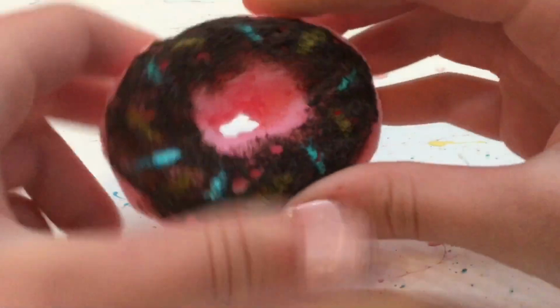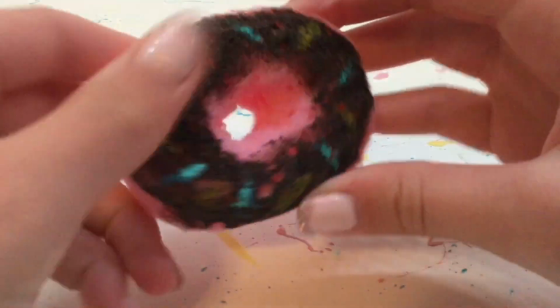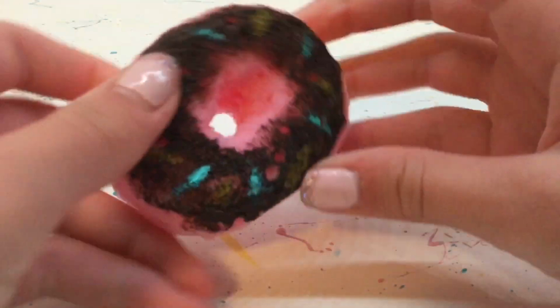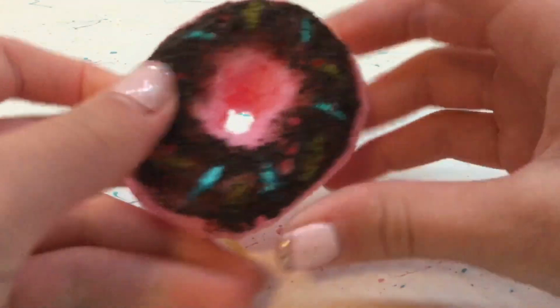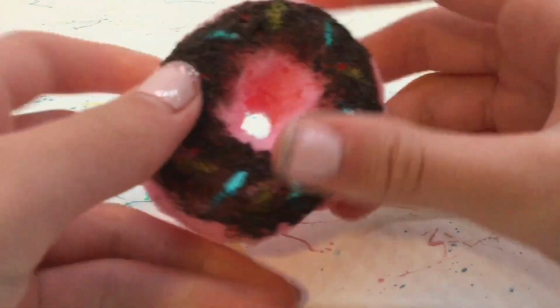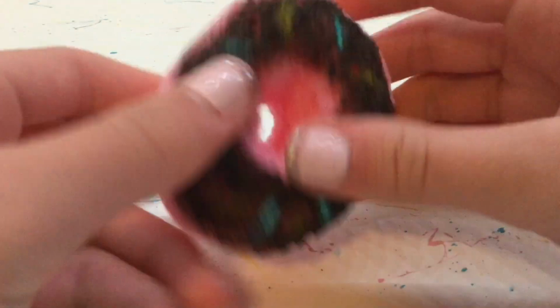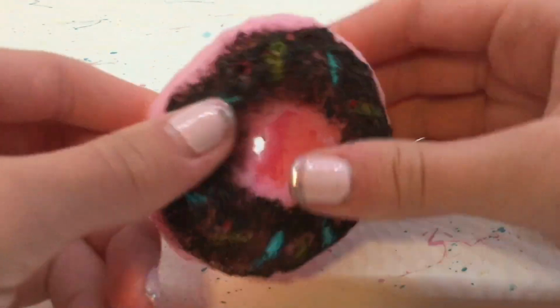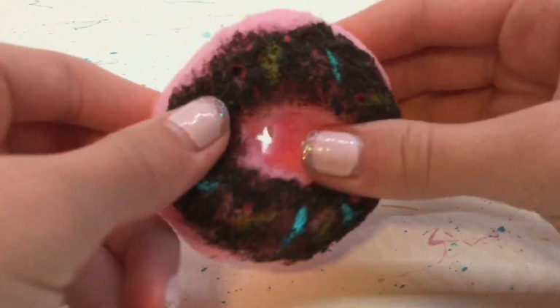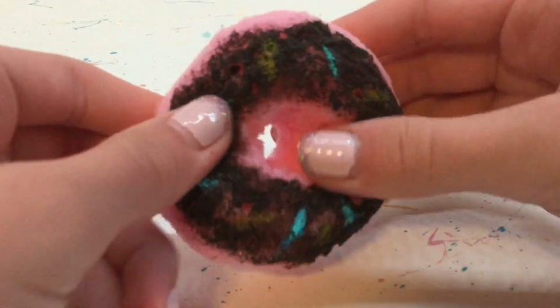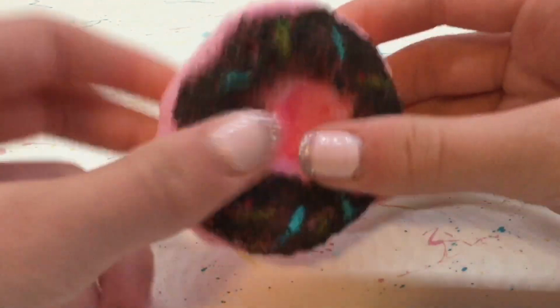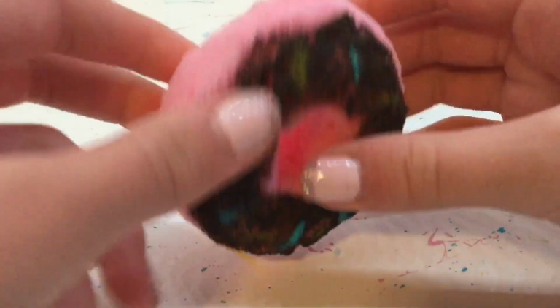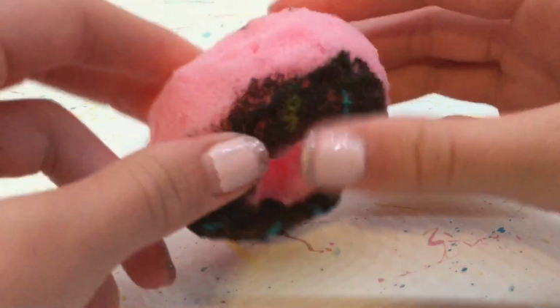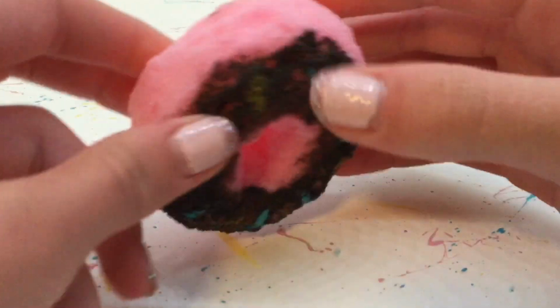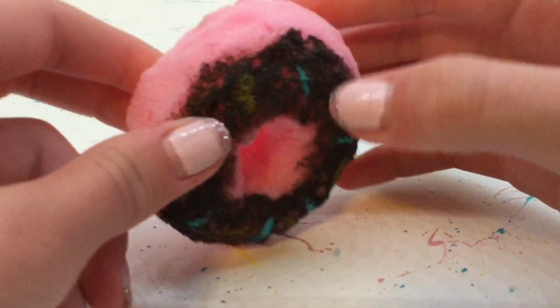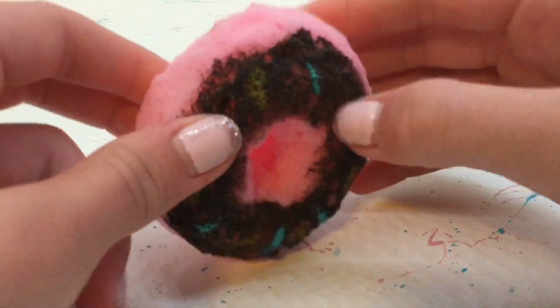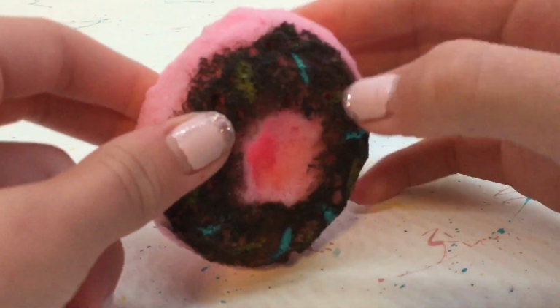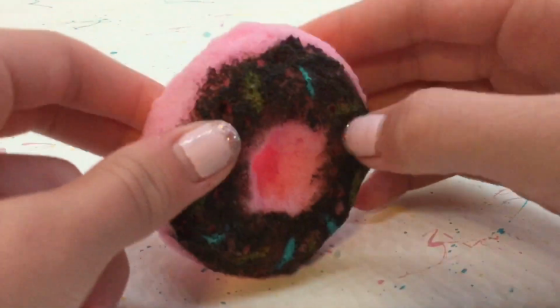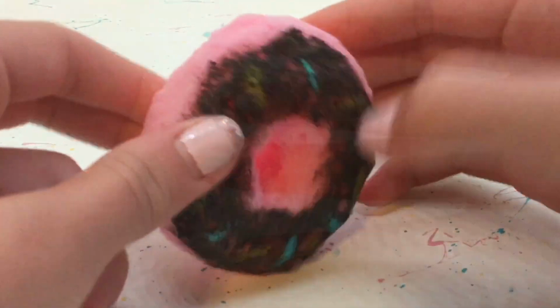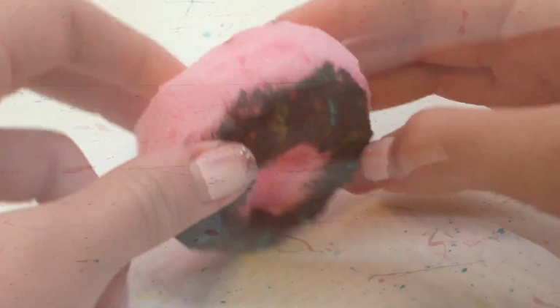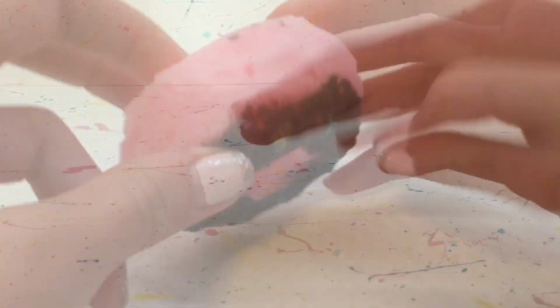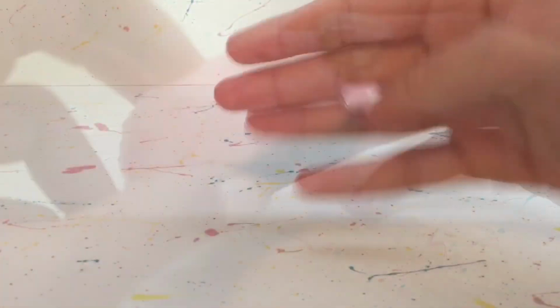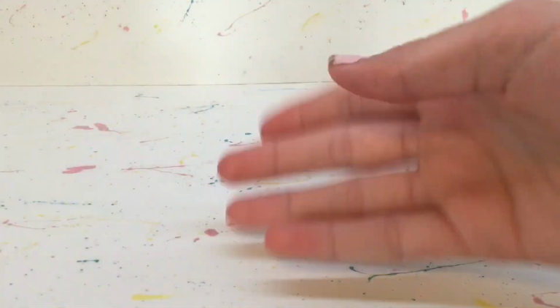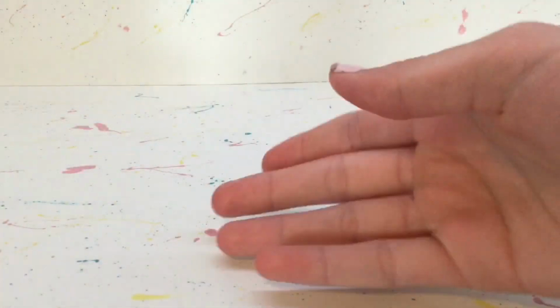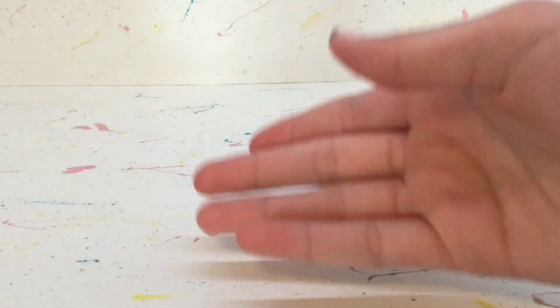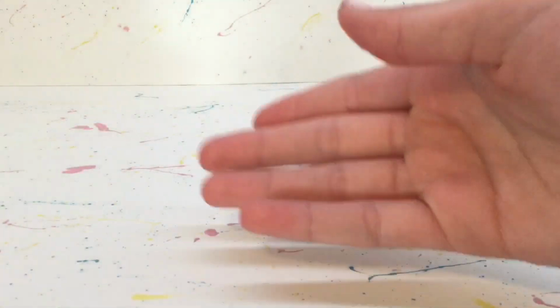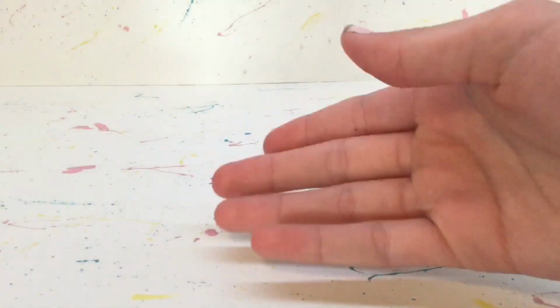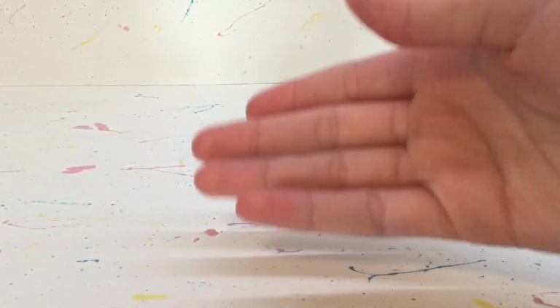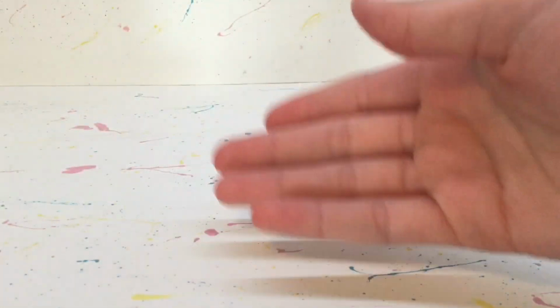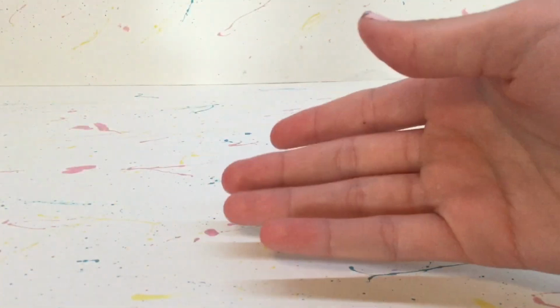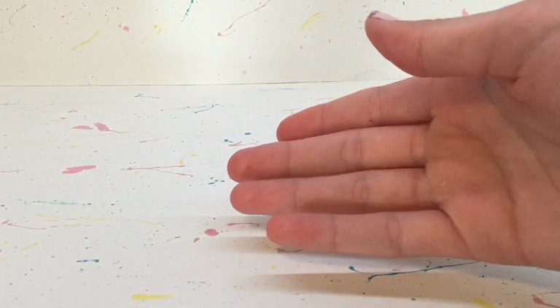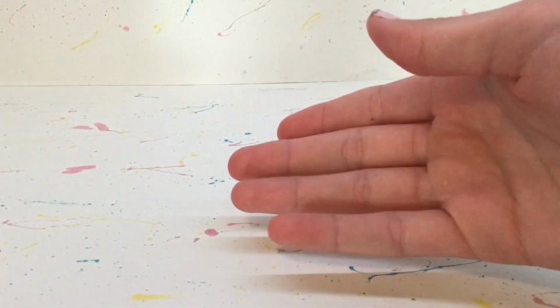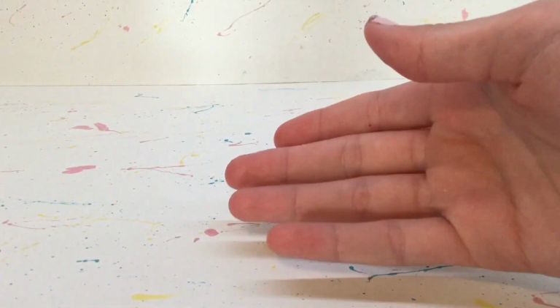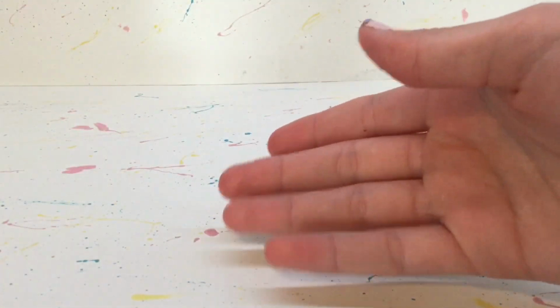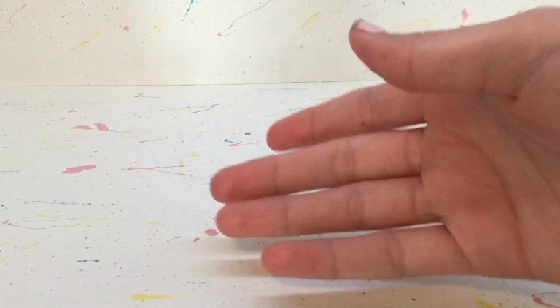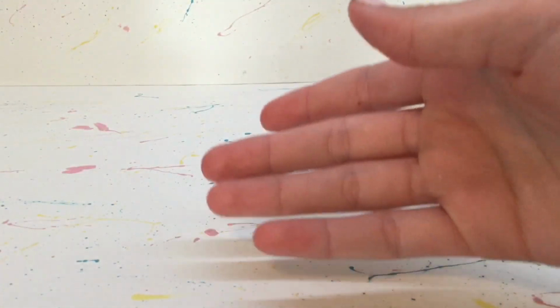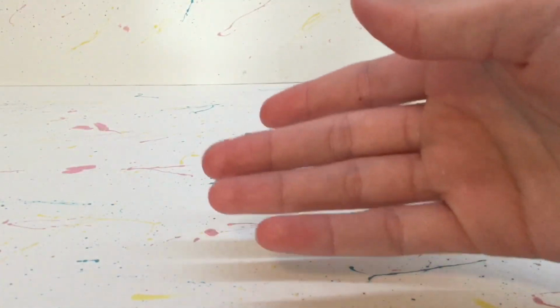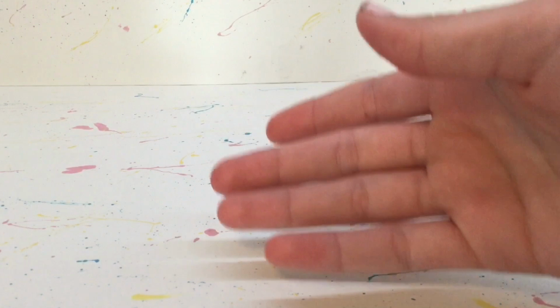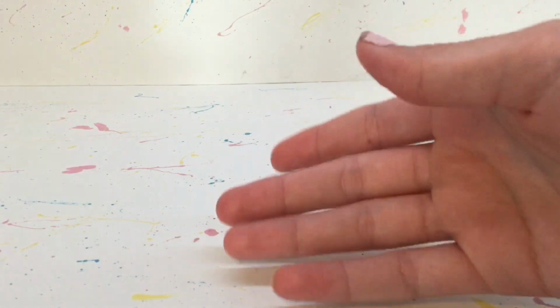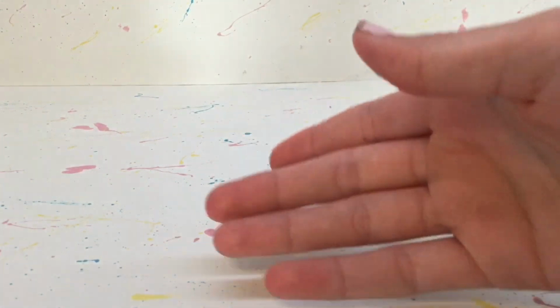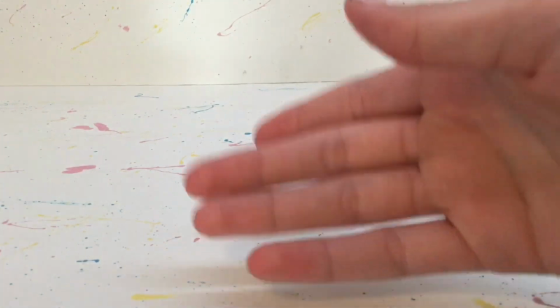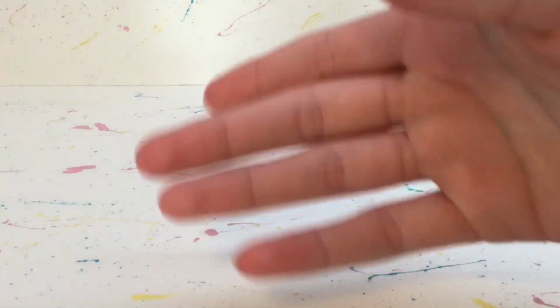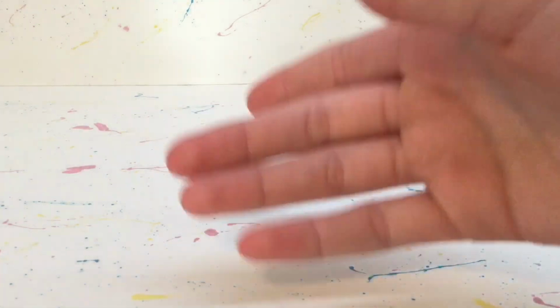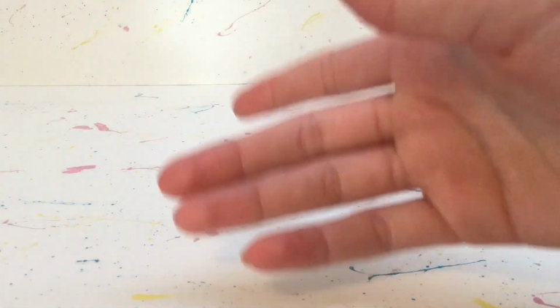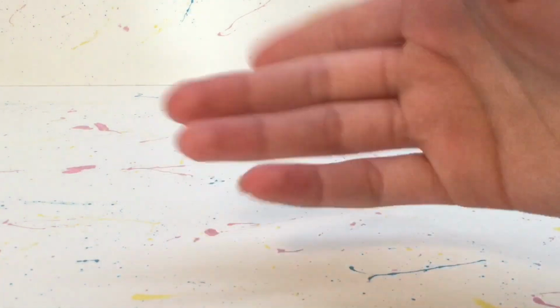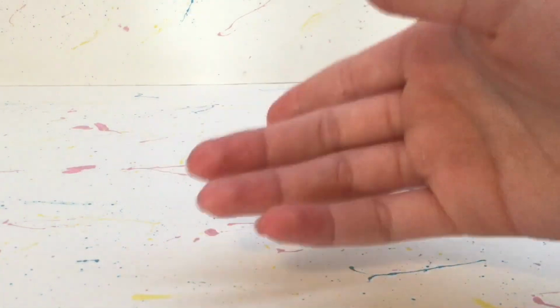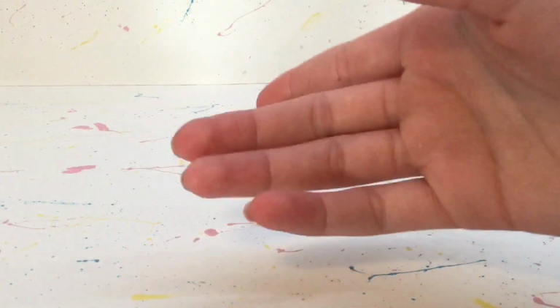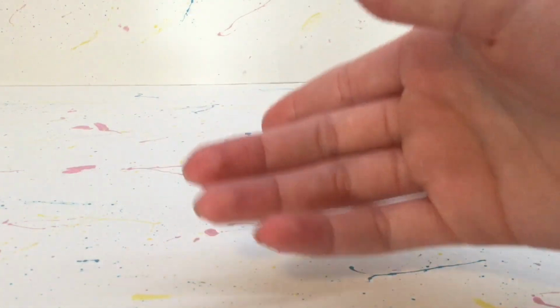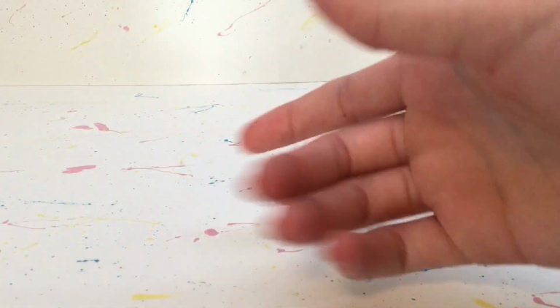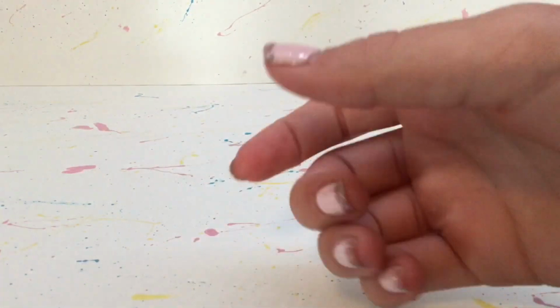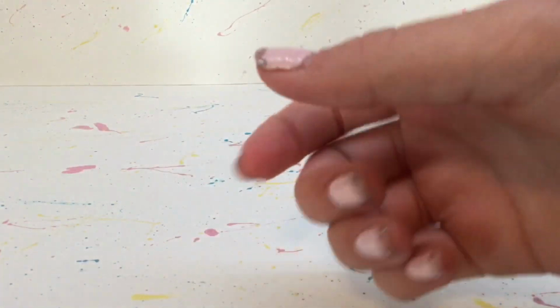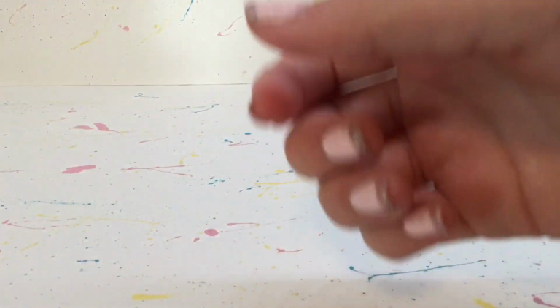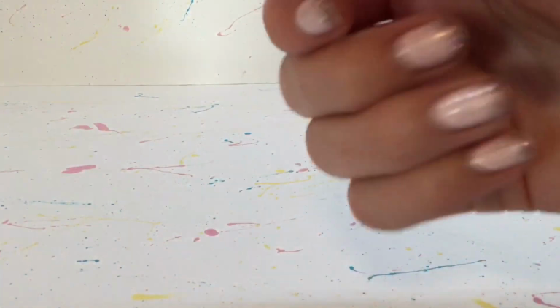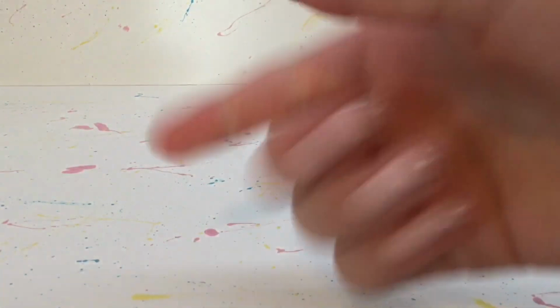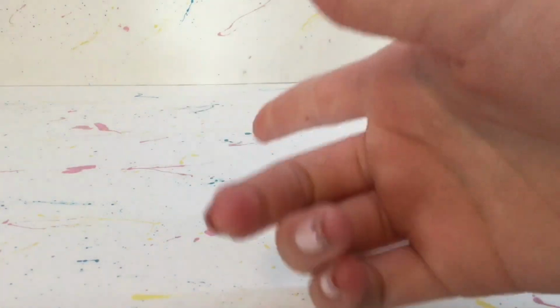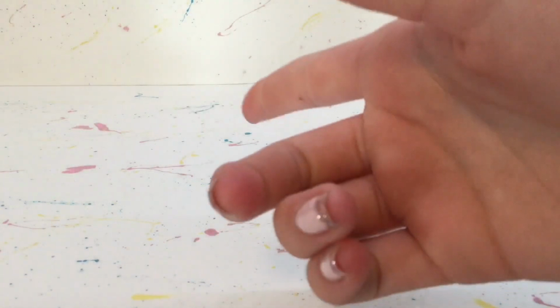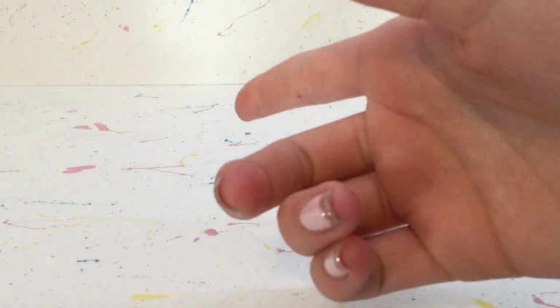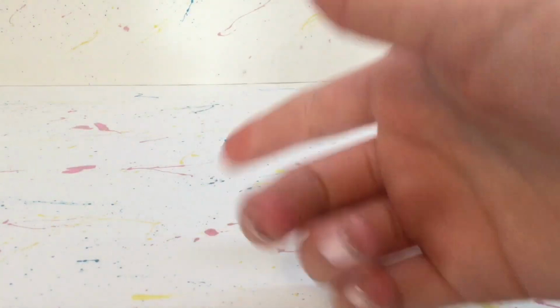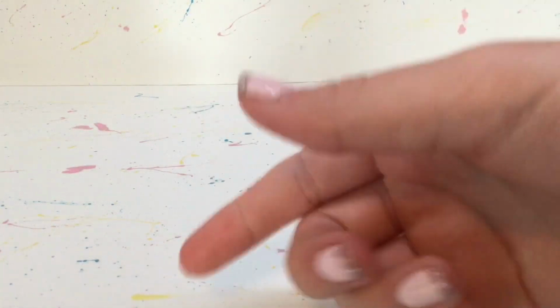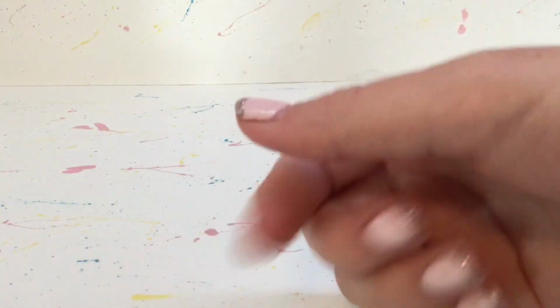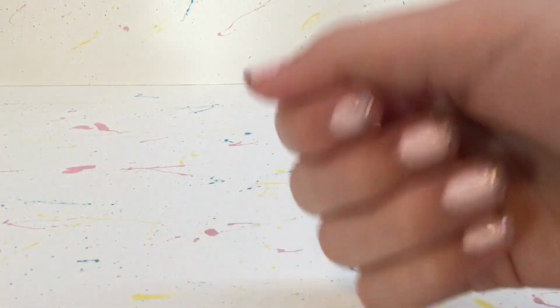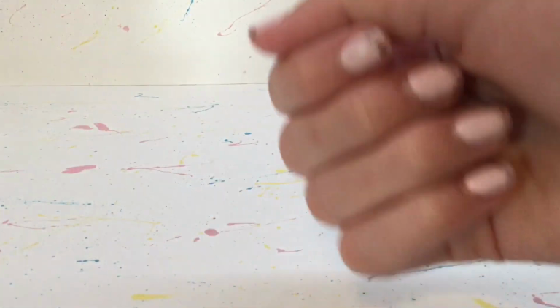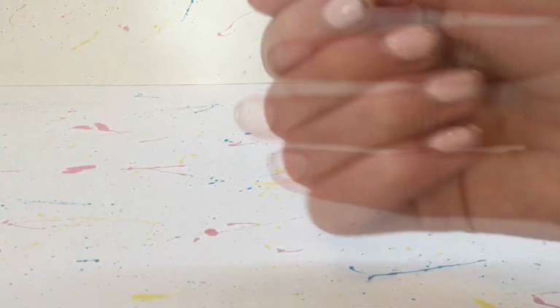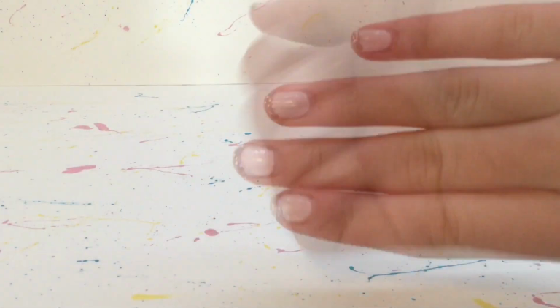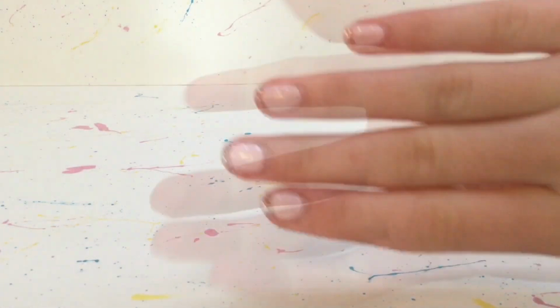Remember, with this same idea you can make a whole bunch of different kinds of squishies. Anyways, I hope you enjoyed the video and I'll see you in my next one. Bye!